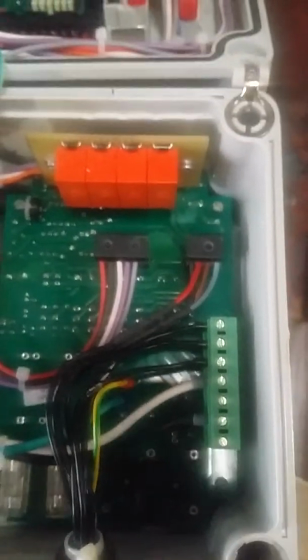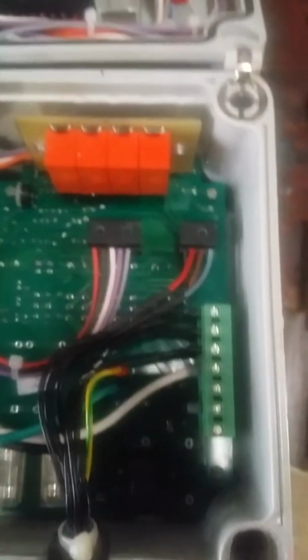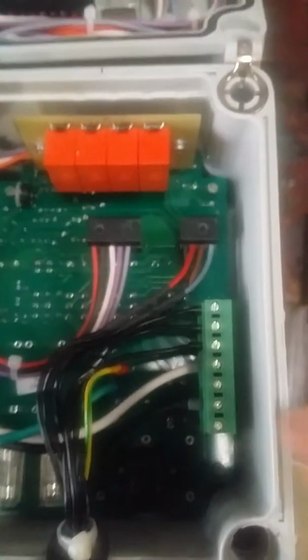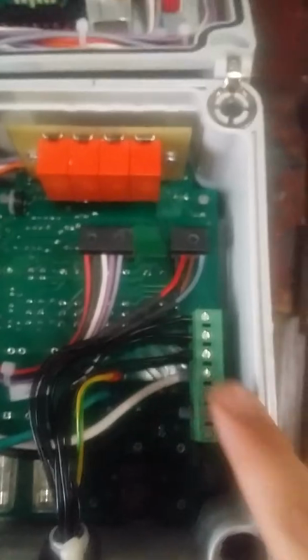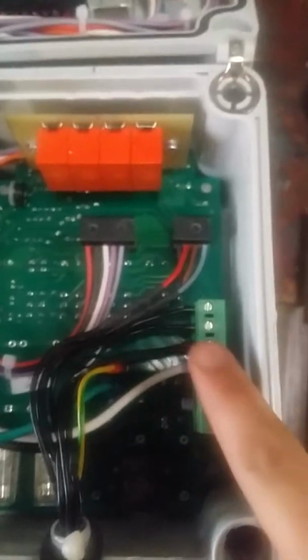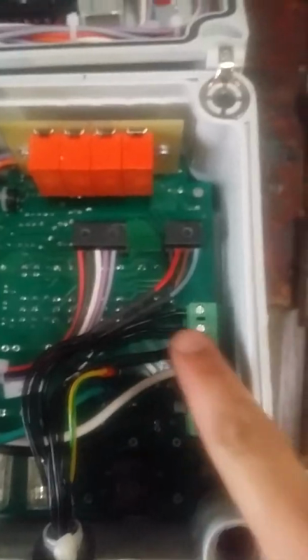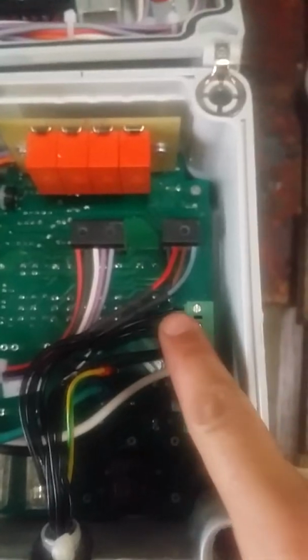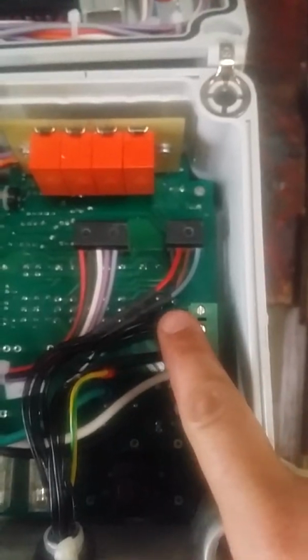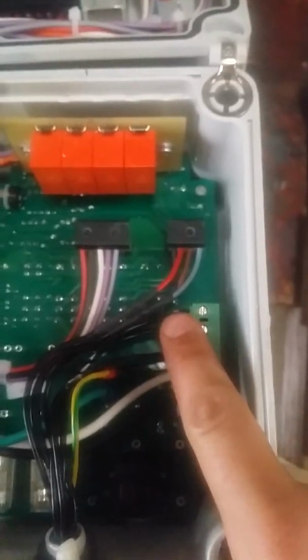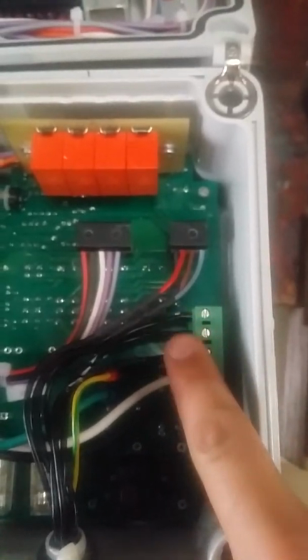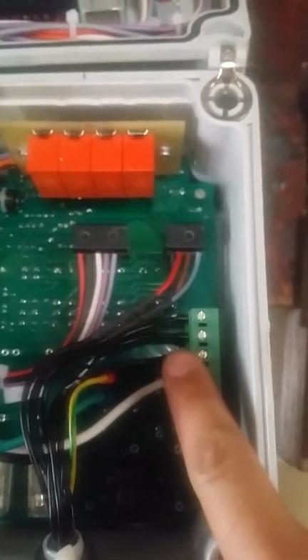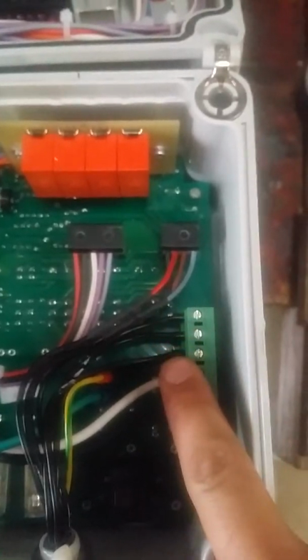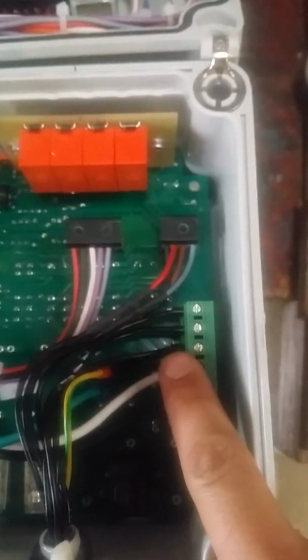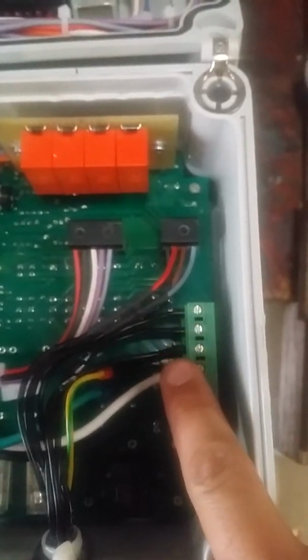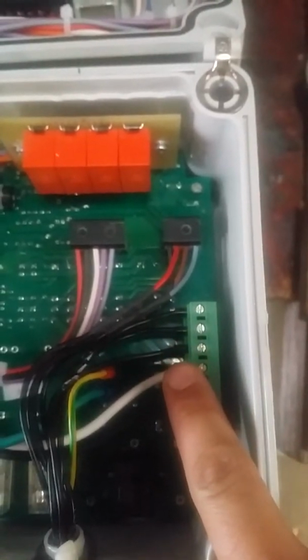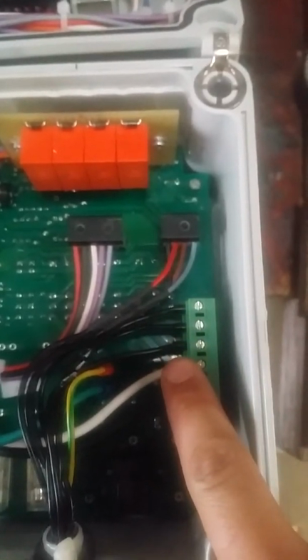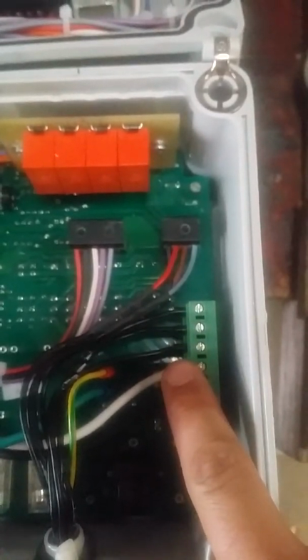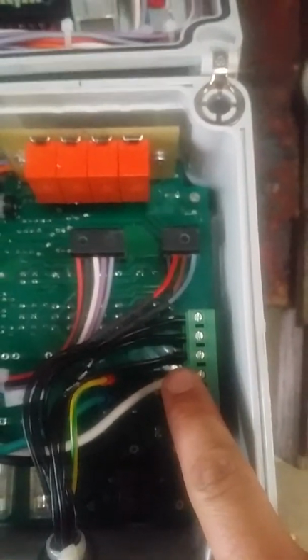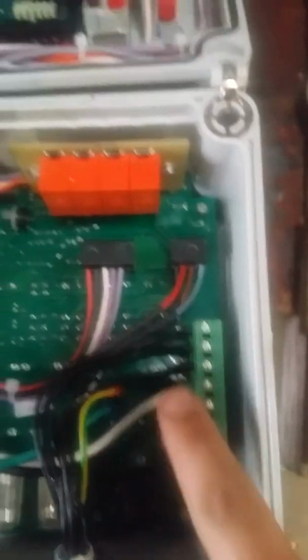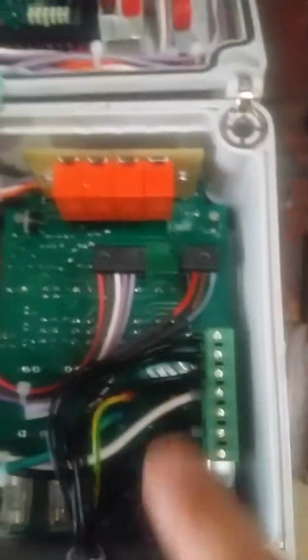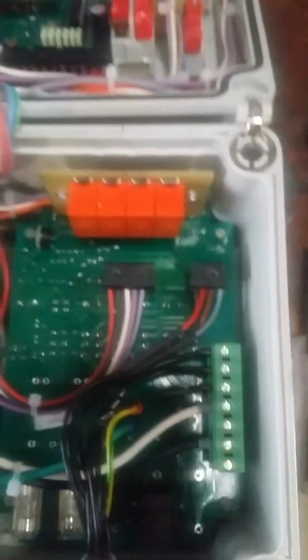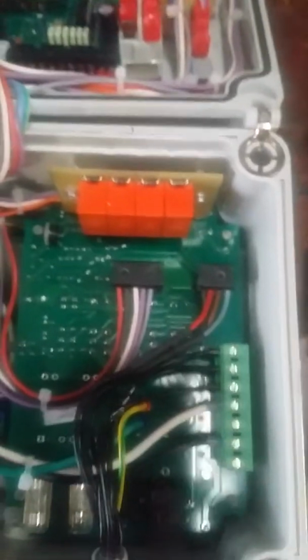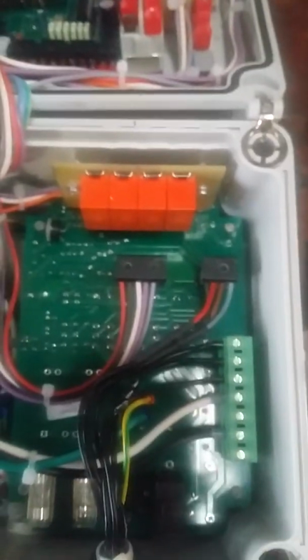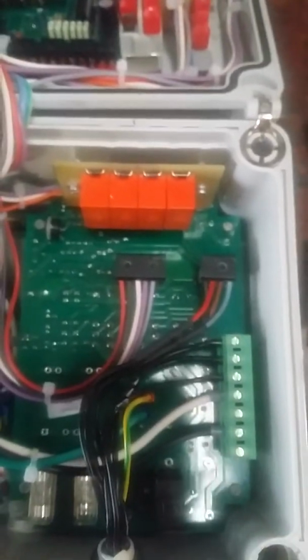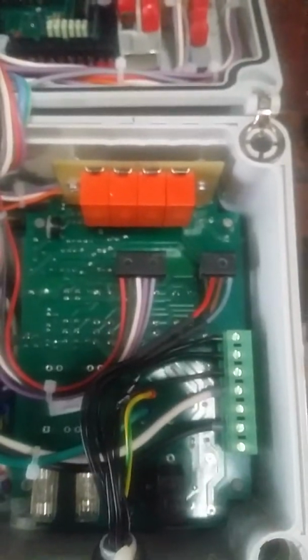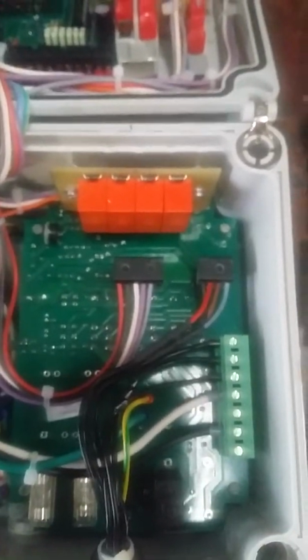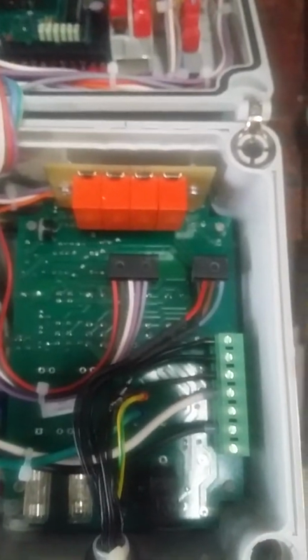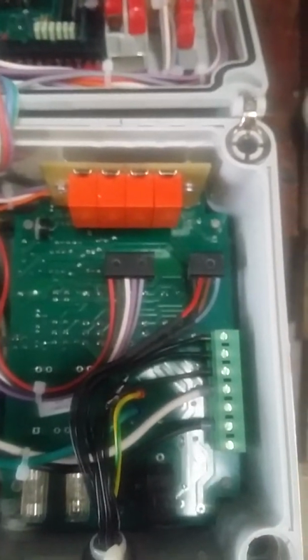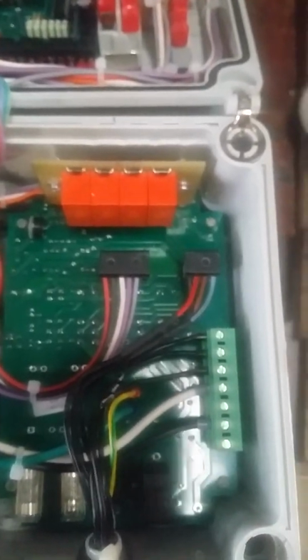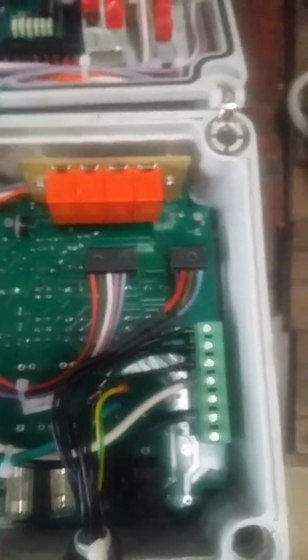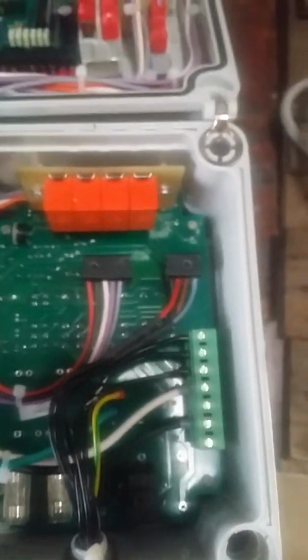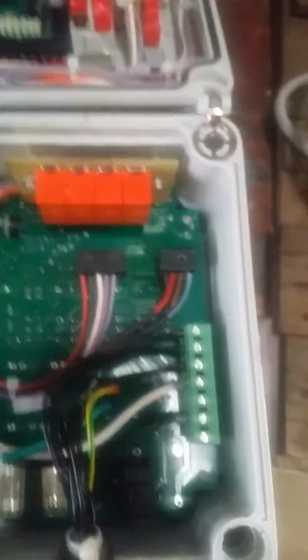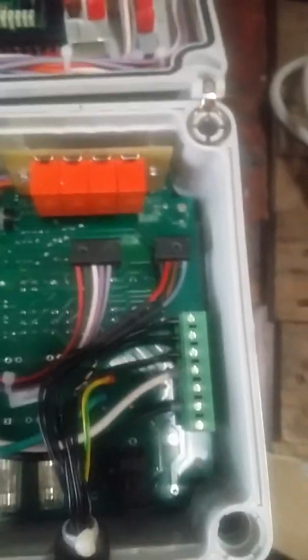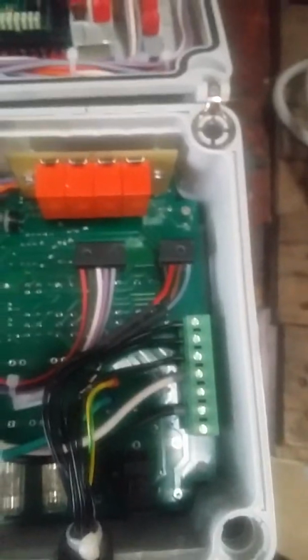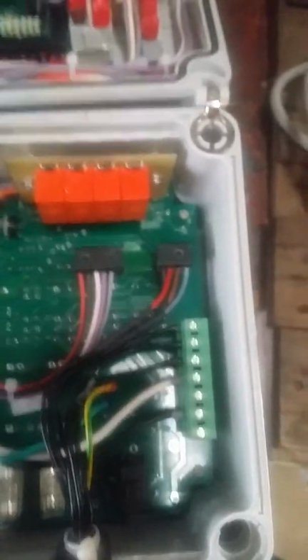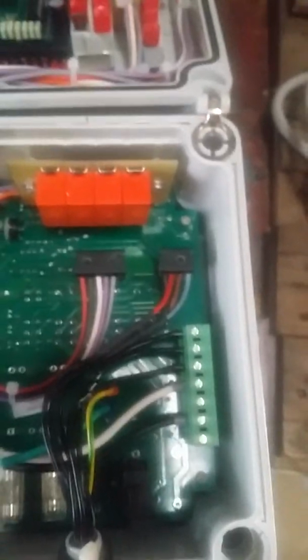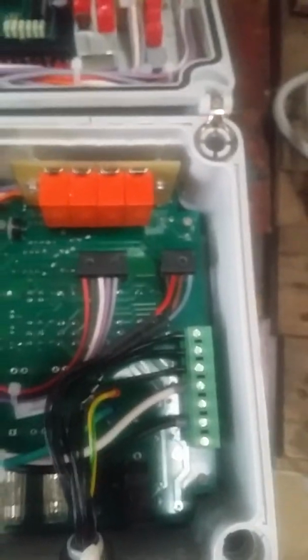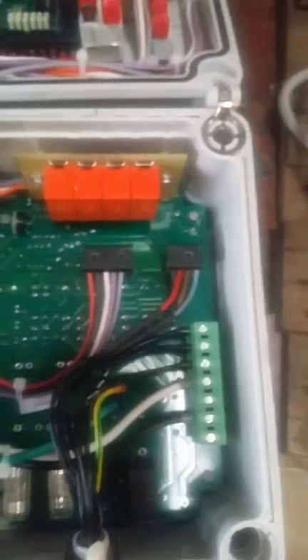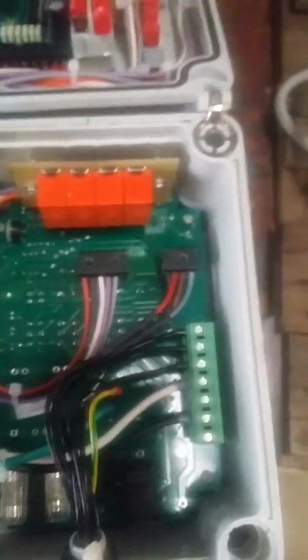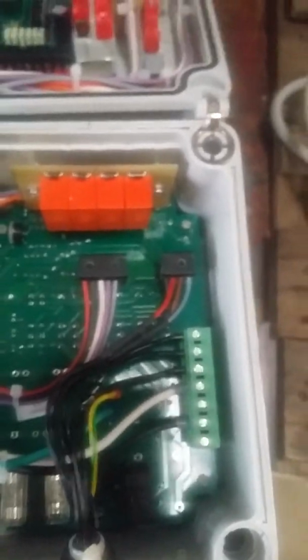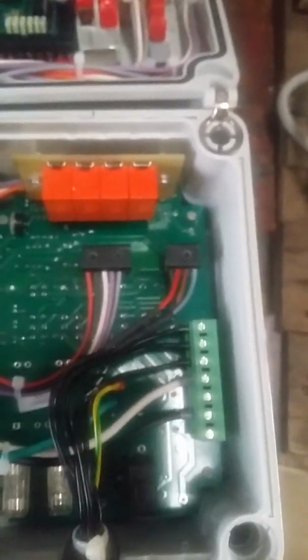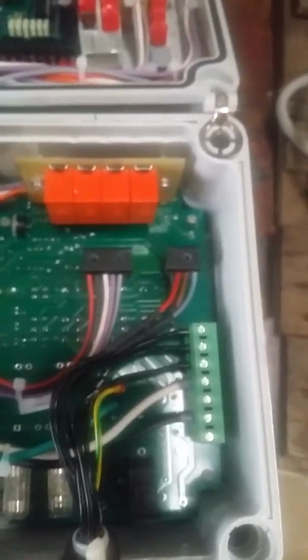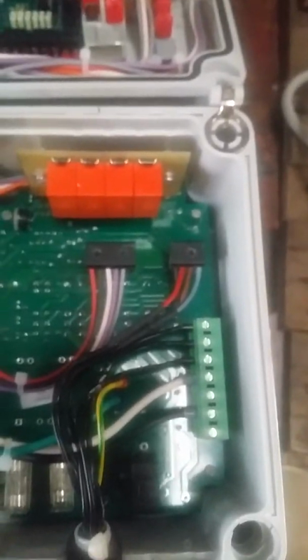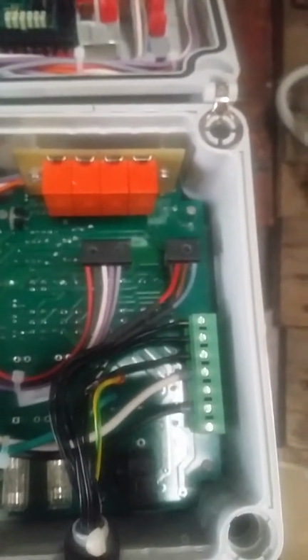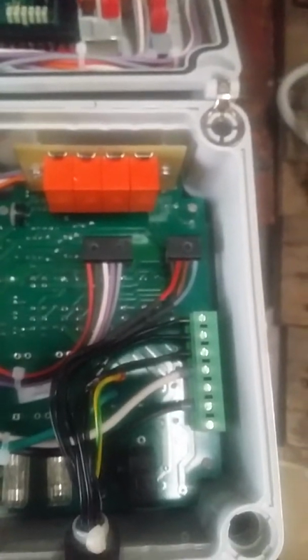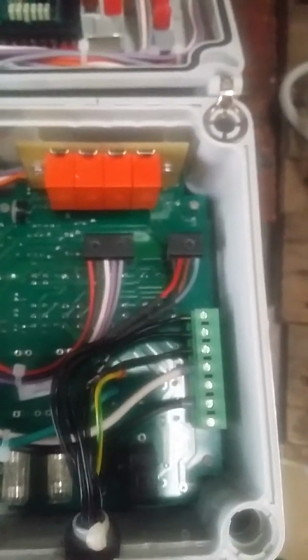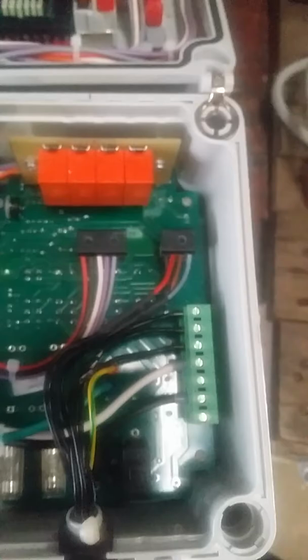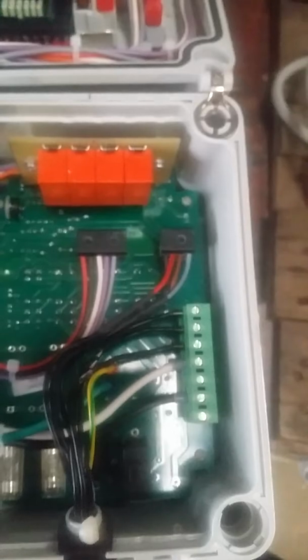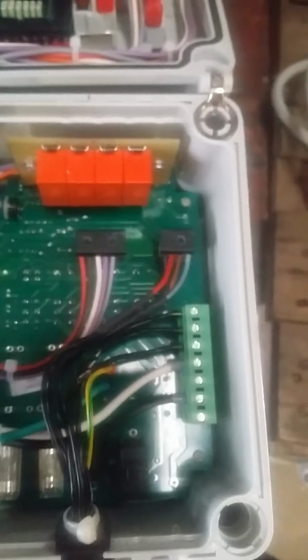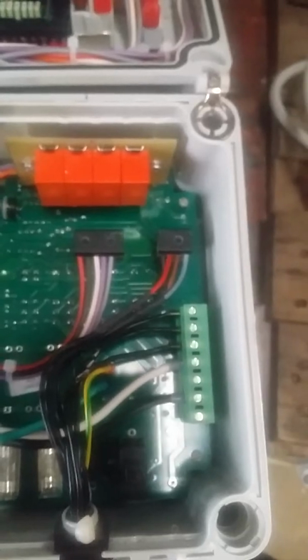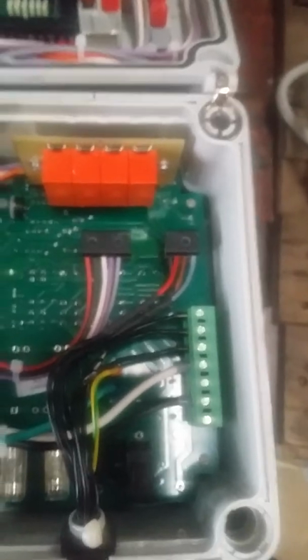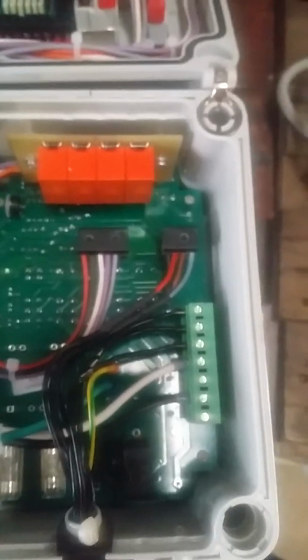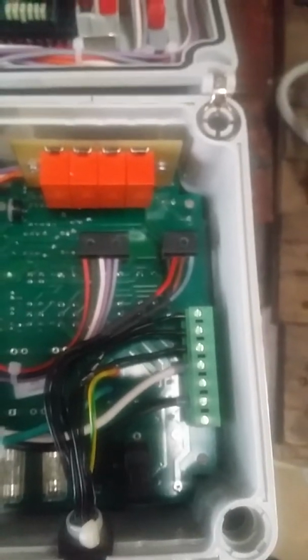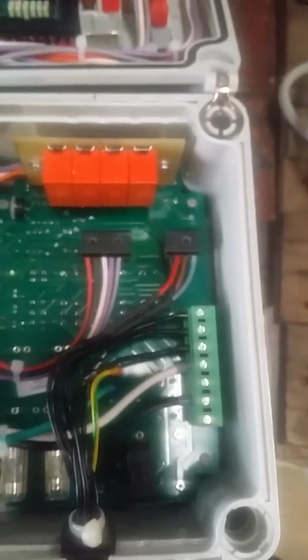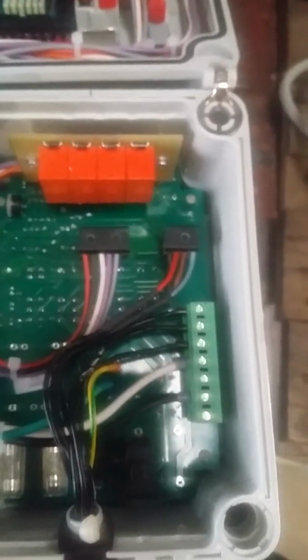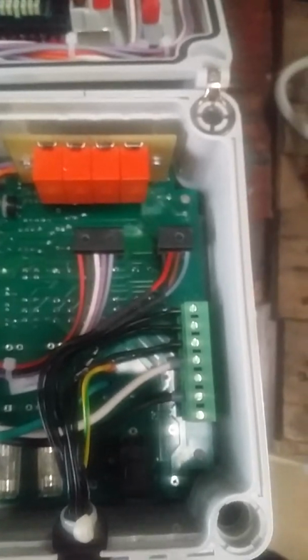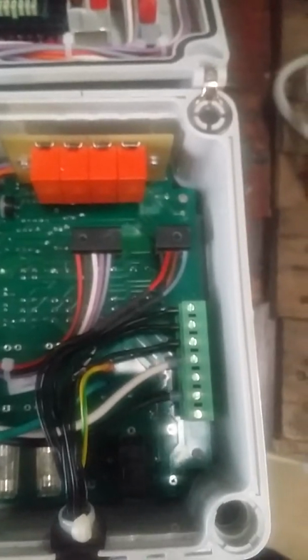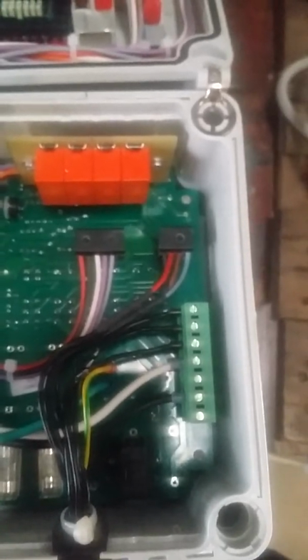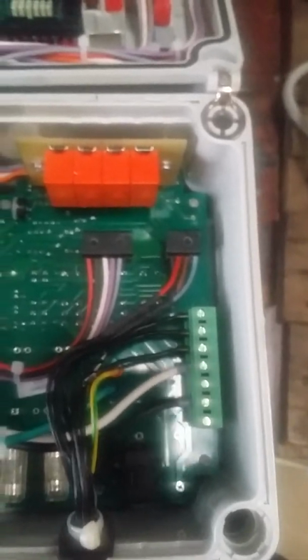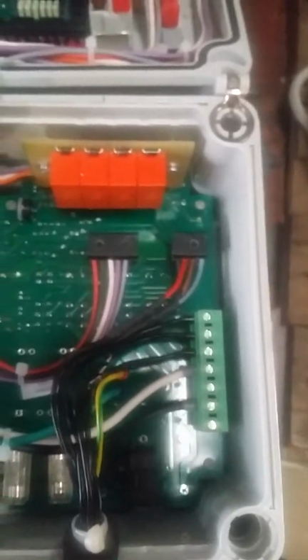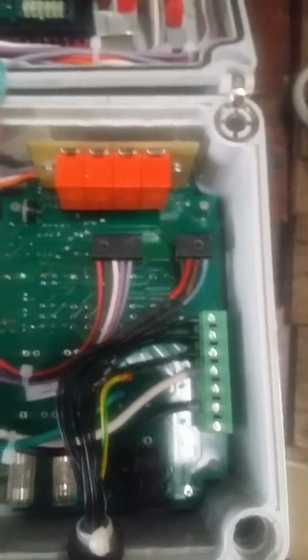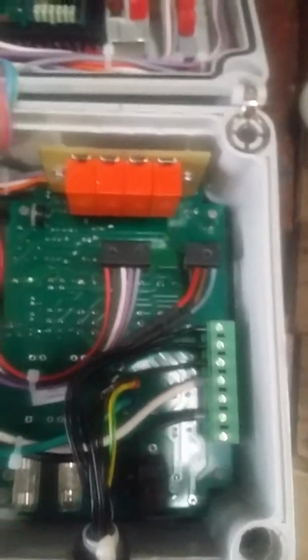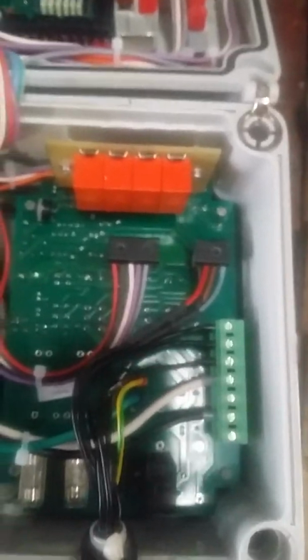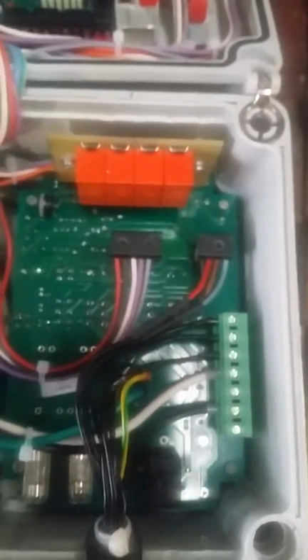Now I have those wires connected — that's all you have to do. The right machine is hooked up, and if you put power to it right now it would run and be good to go.